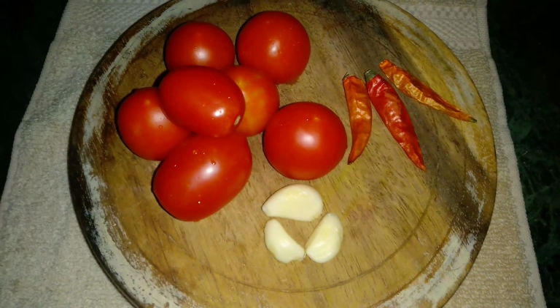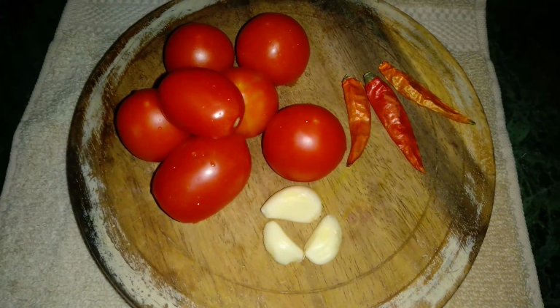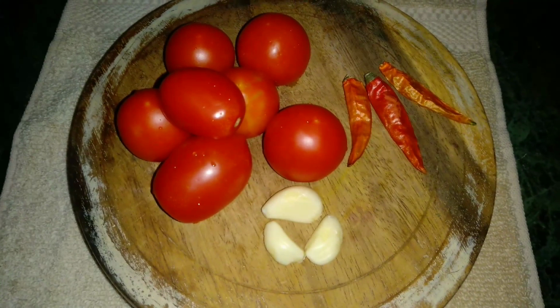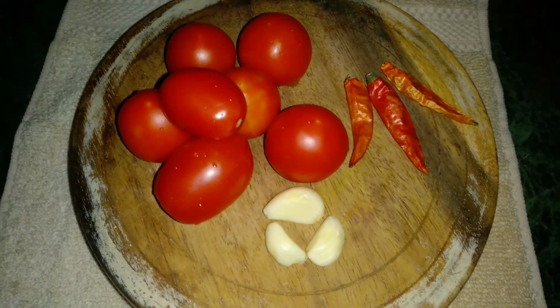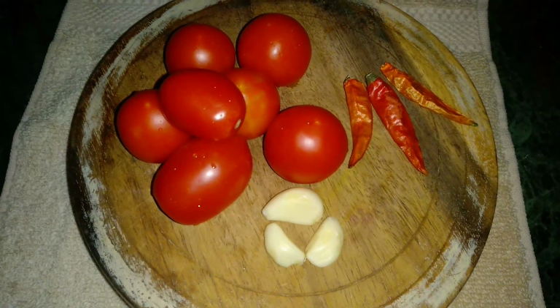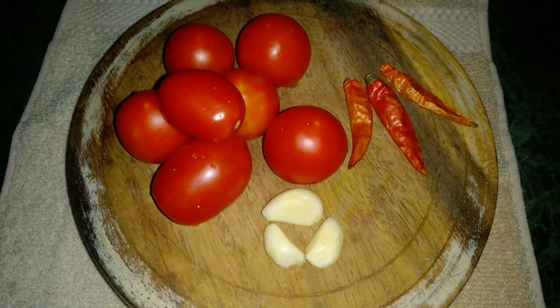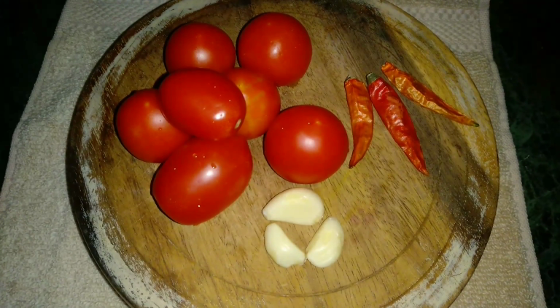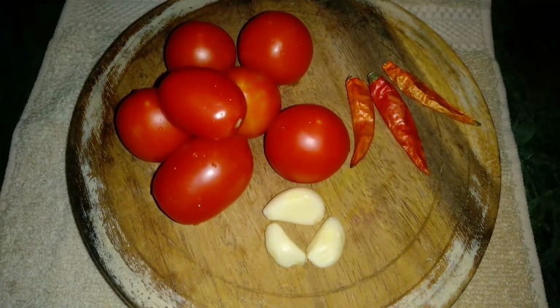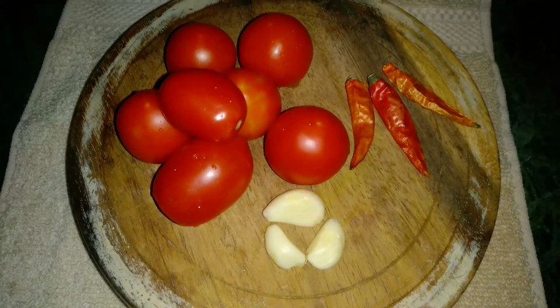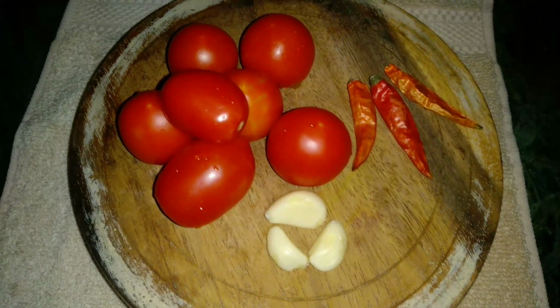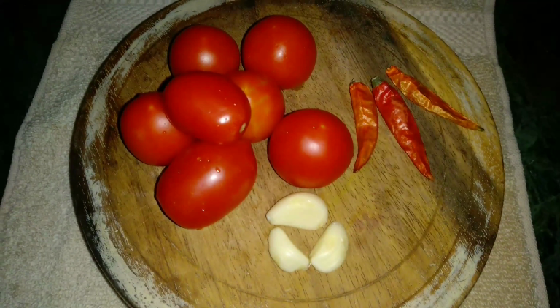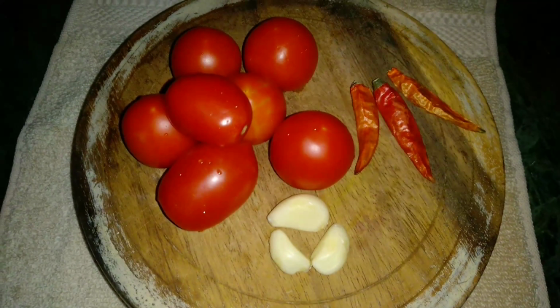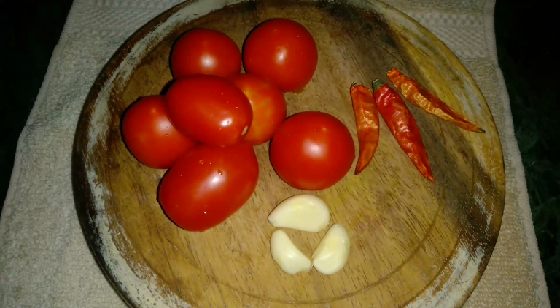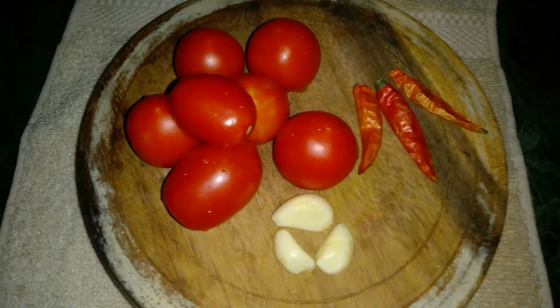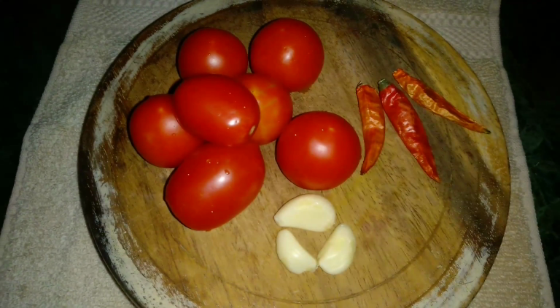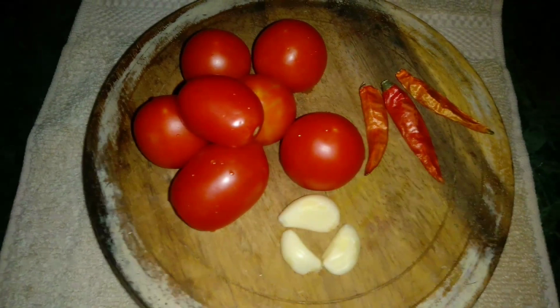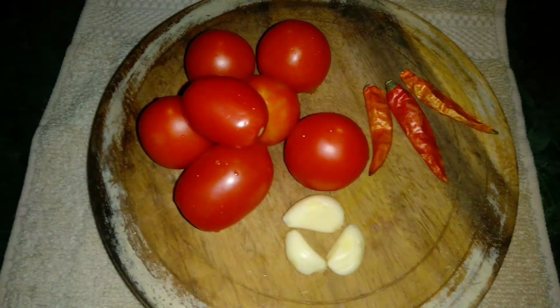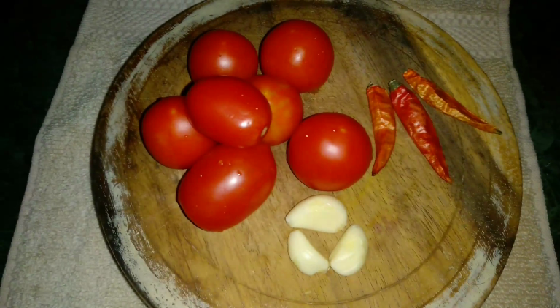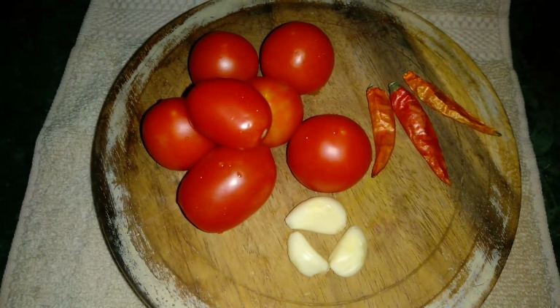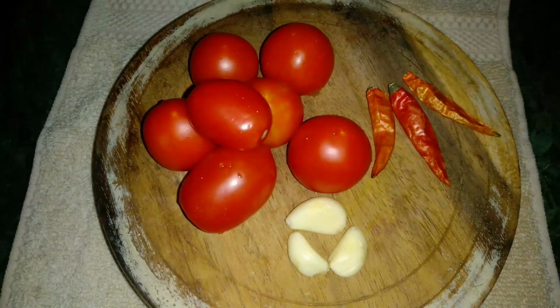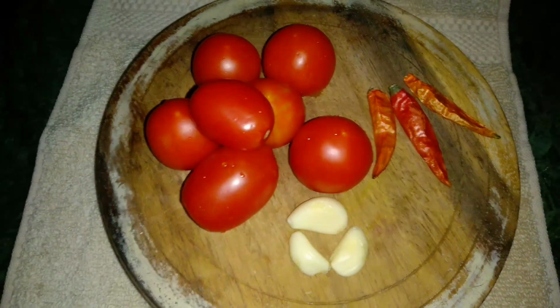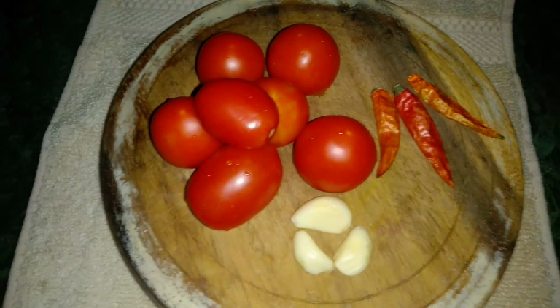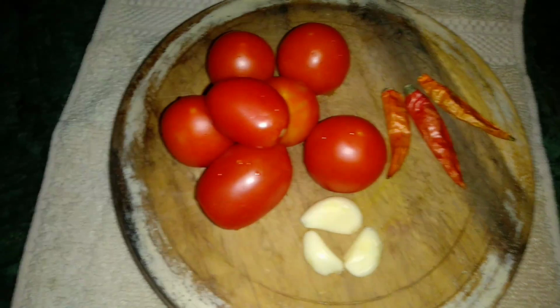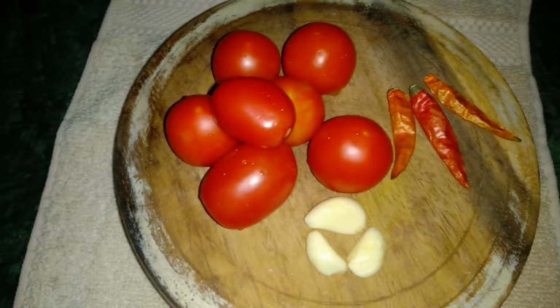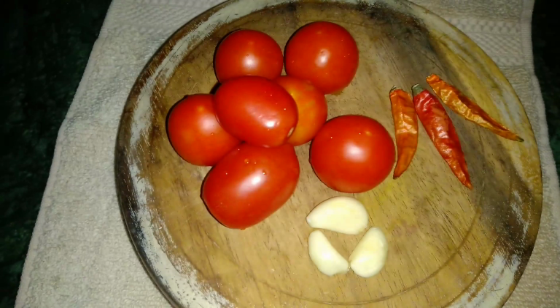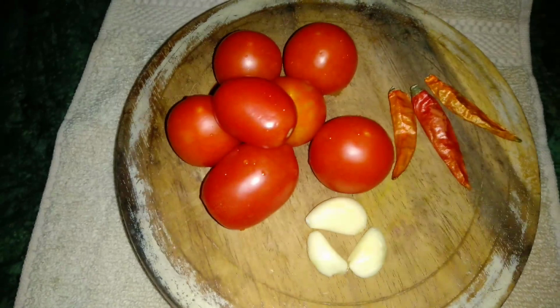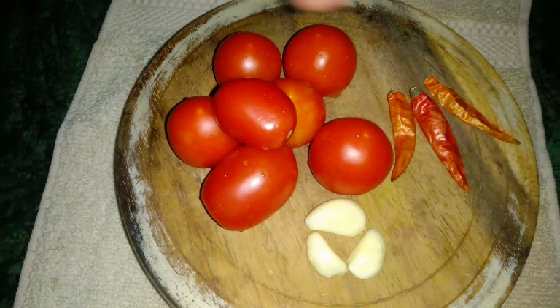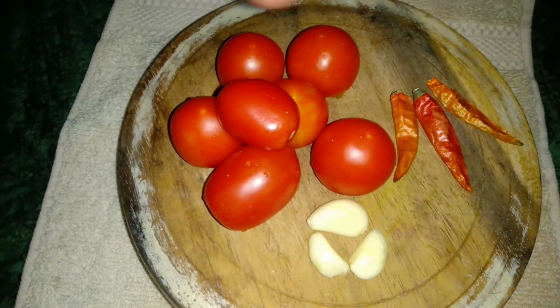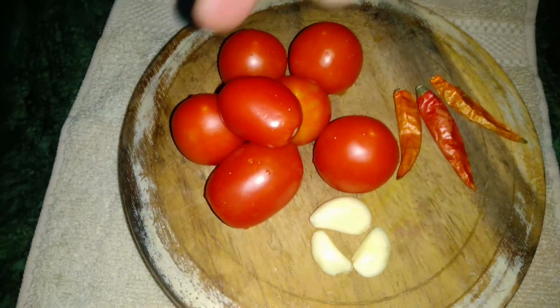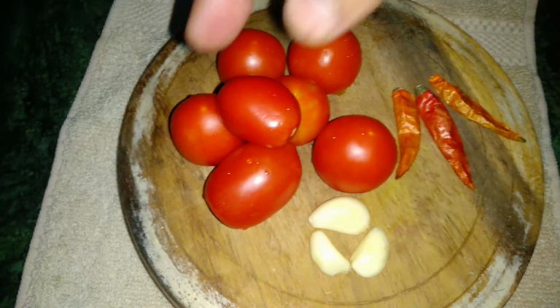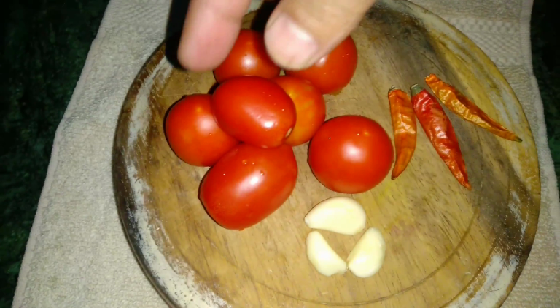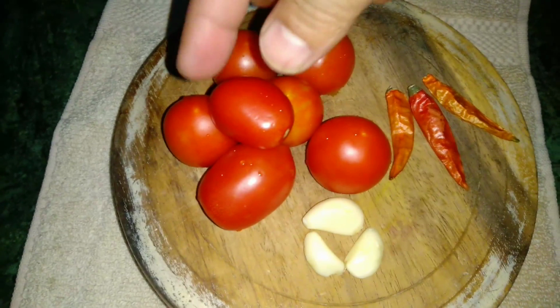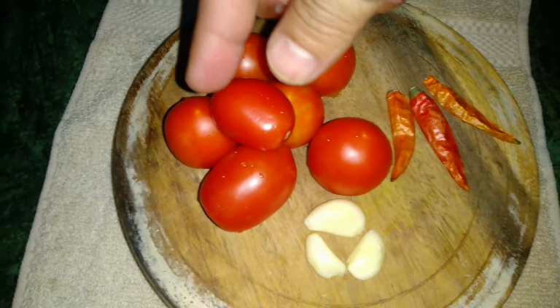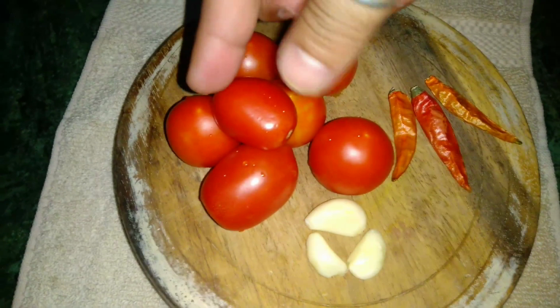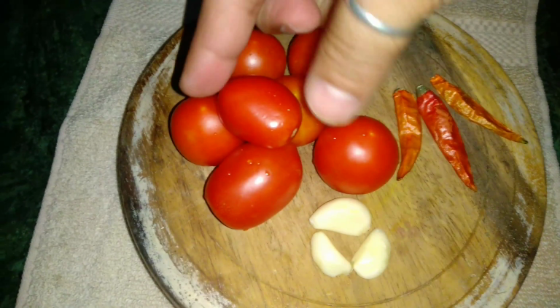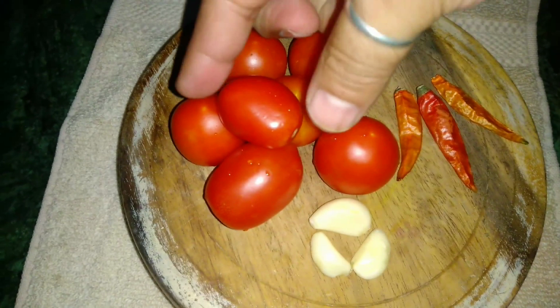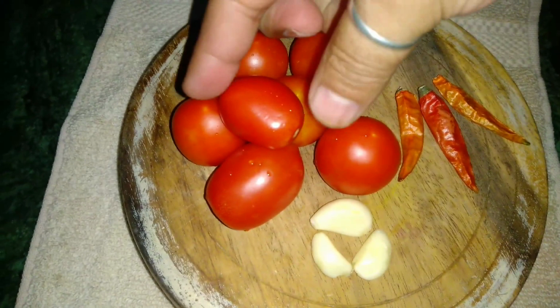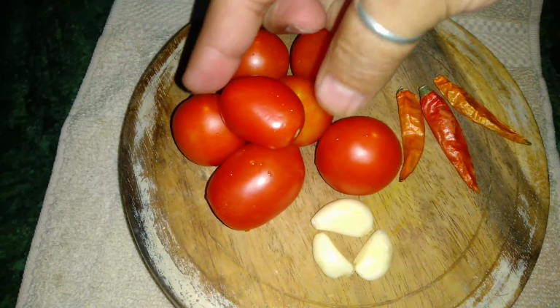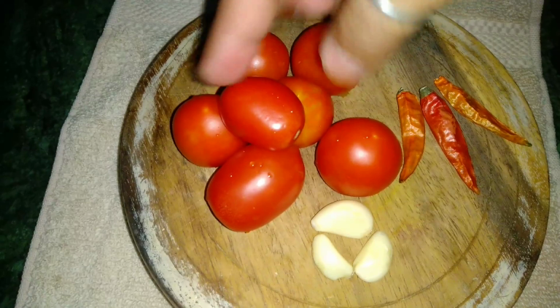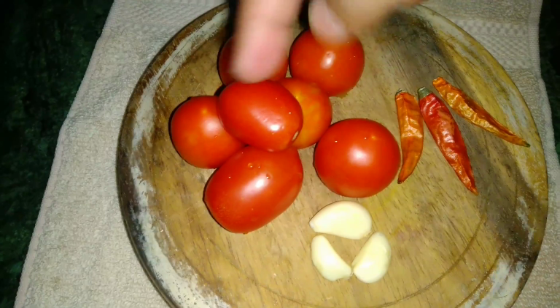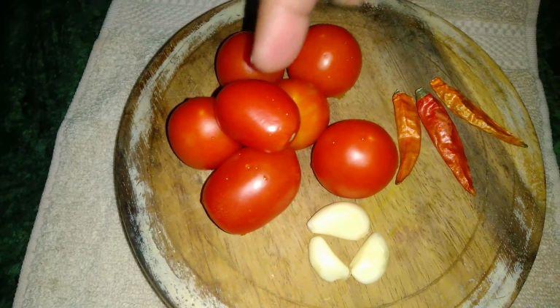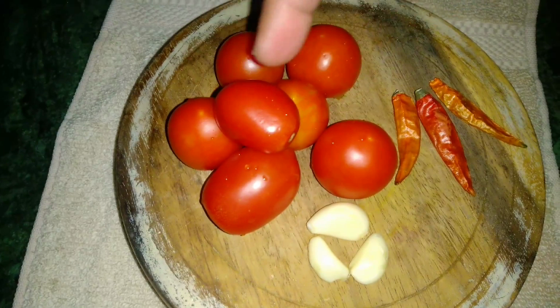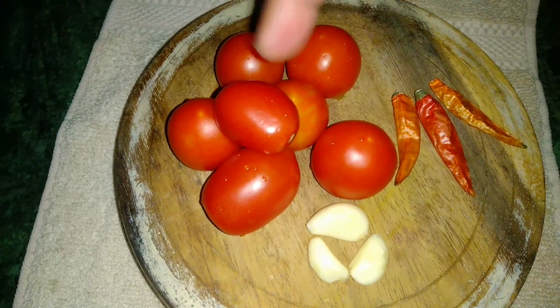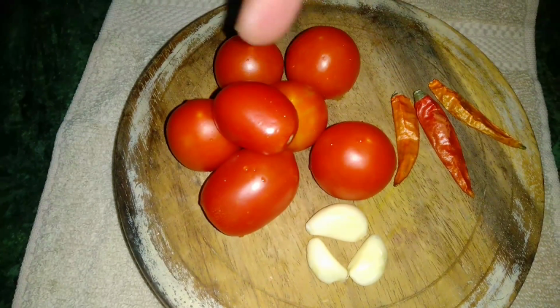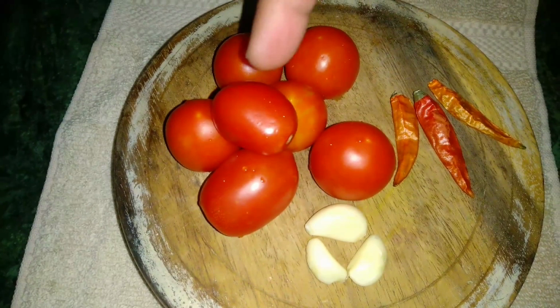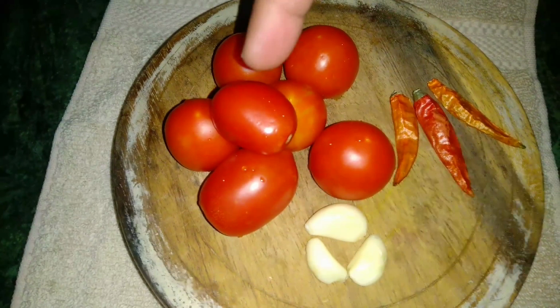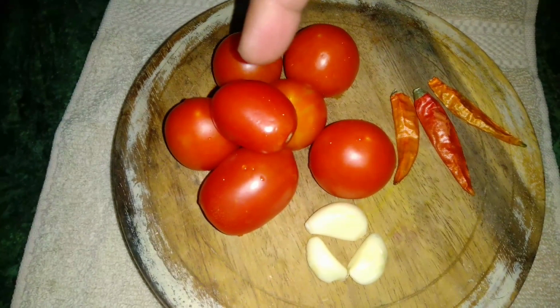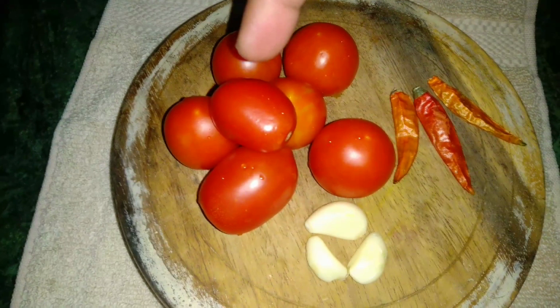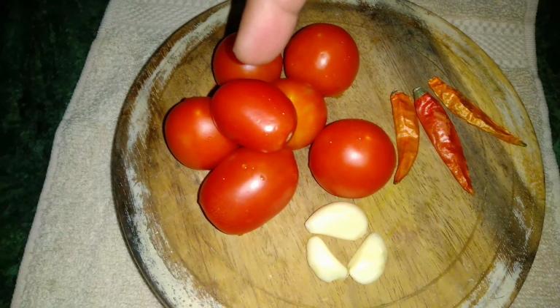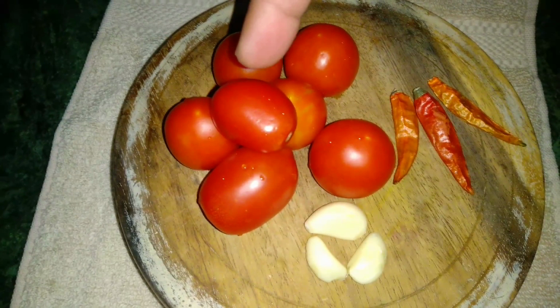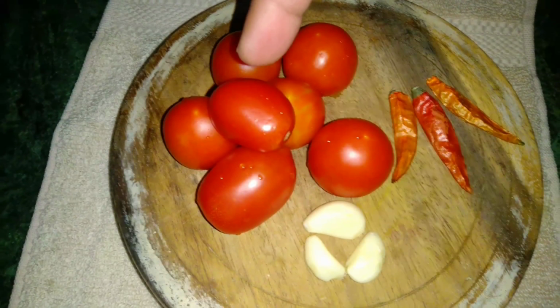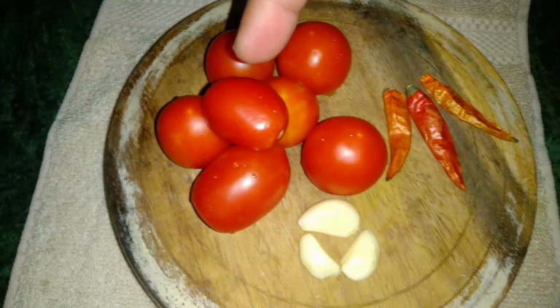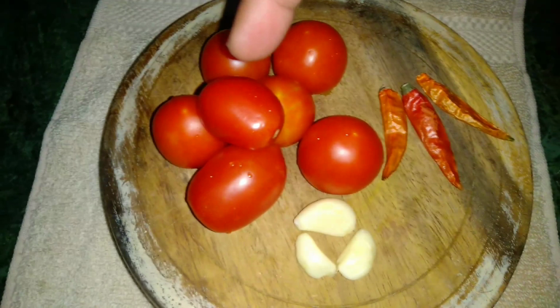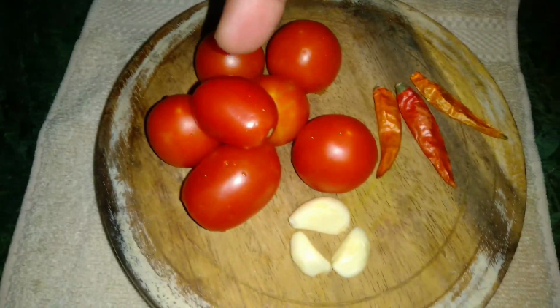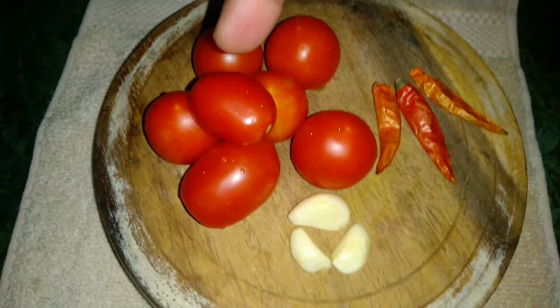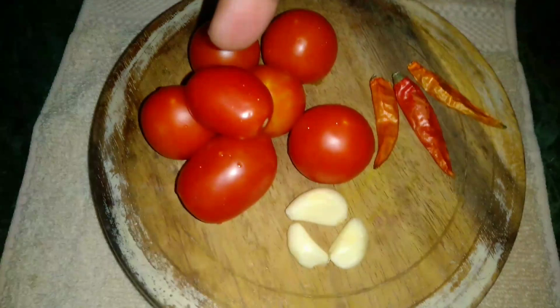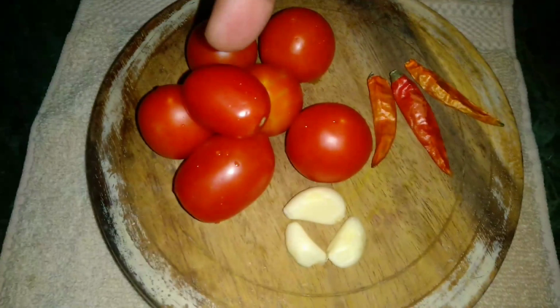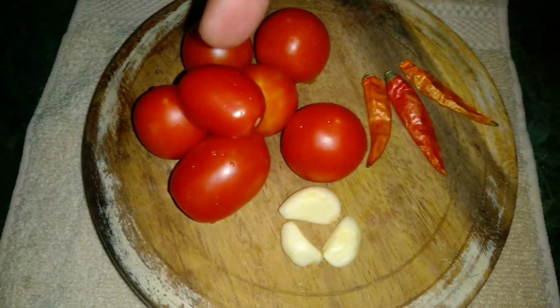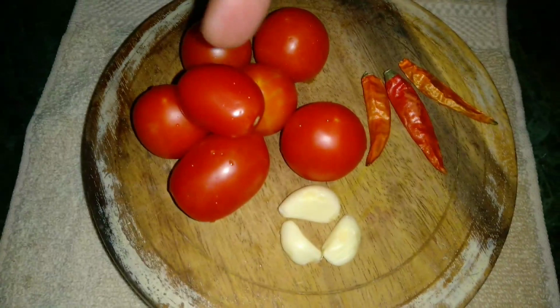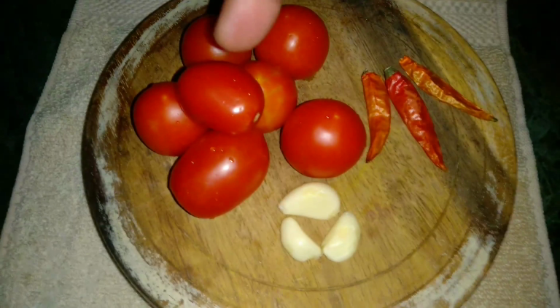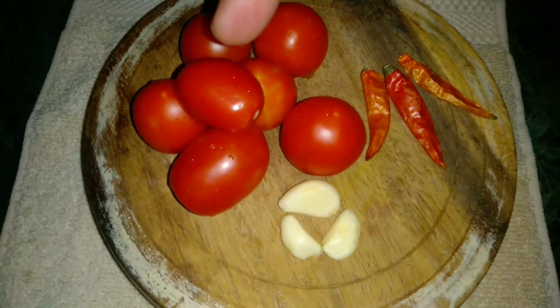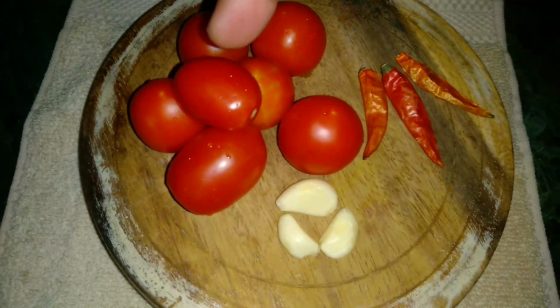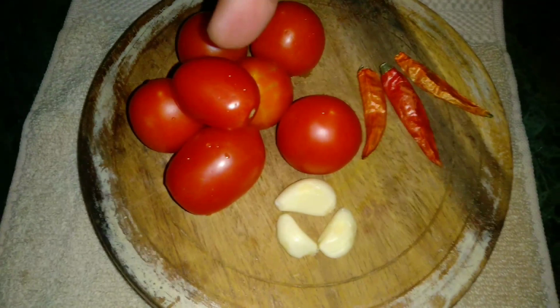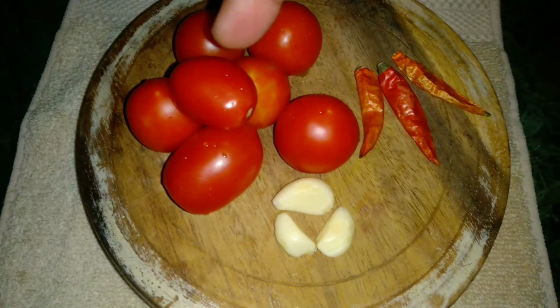For this recipe, I have taken tomatoes — about 7-7 tomatoes. These are small tomatoes. They are much smaller and they will be better for the chutney.